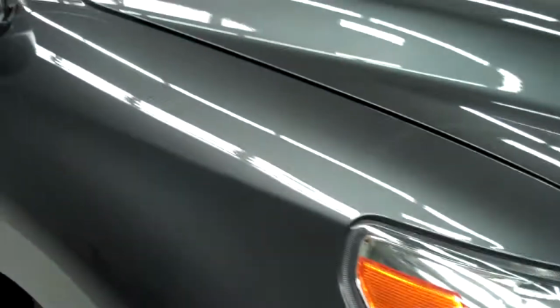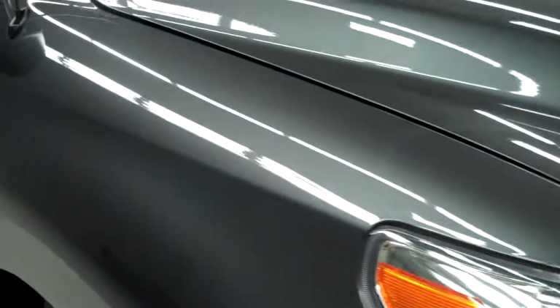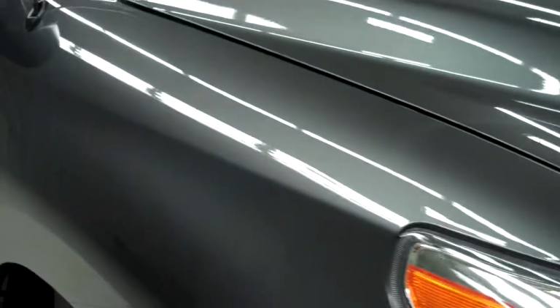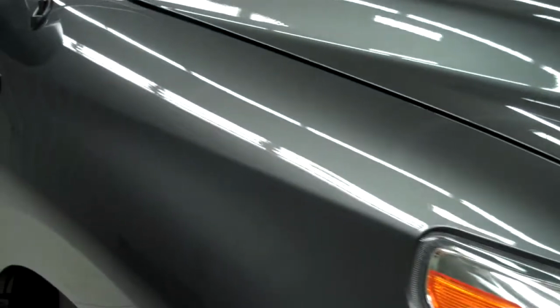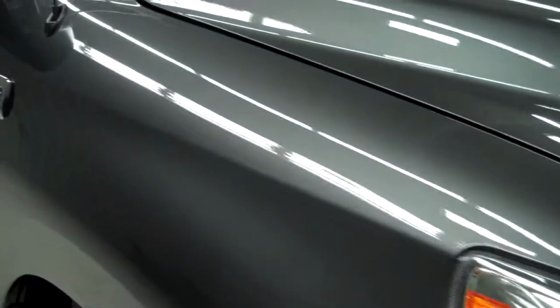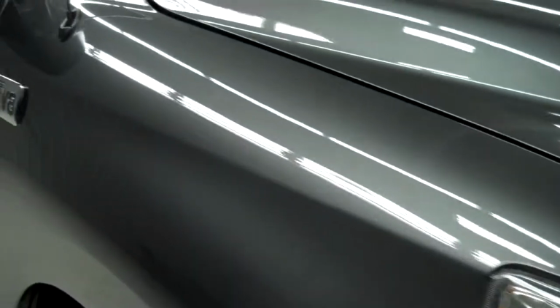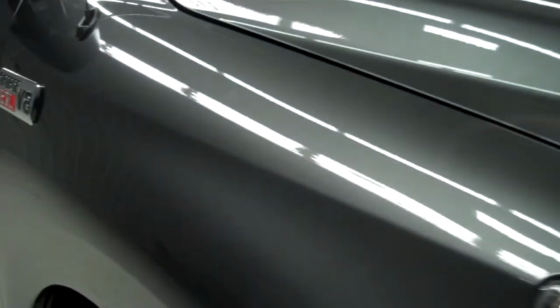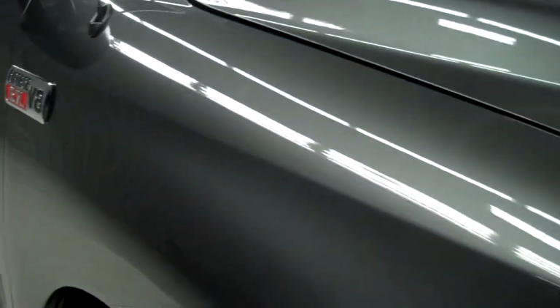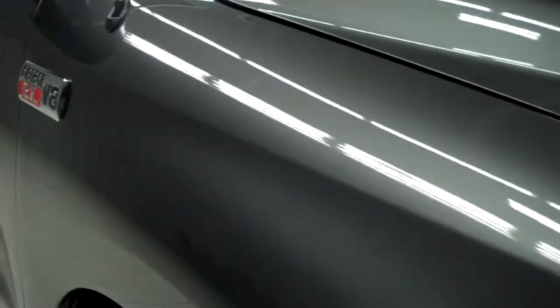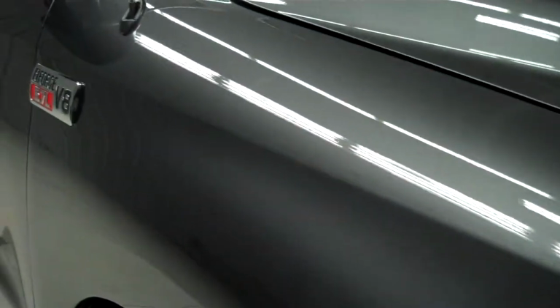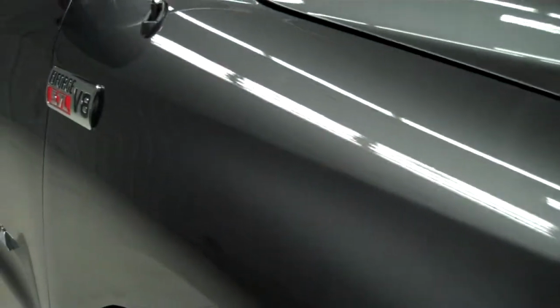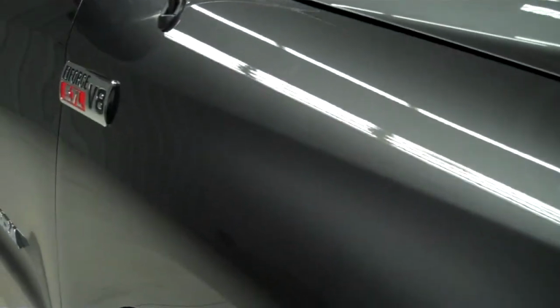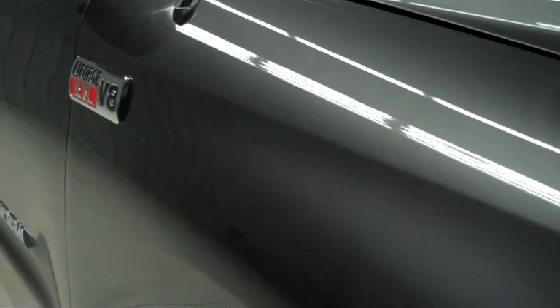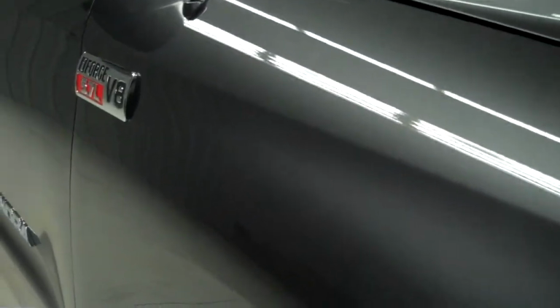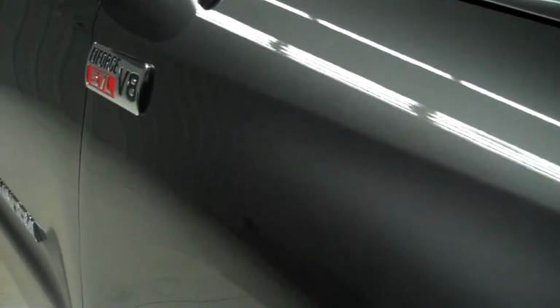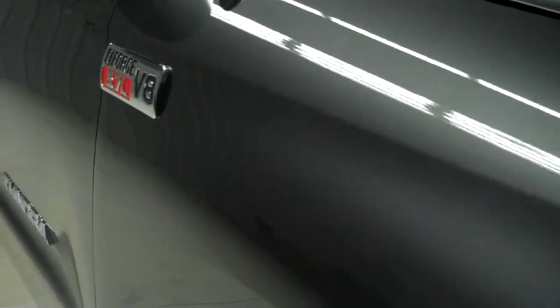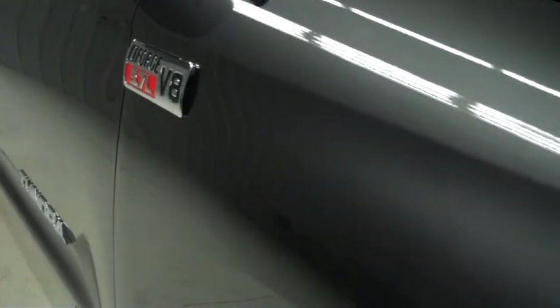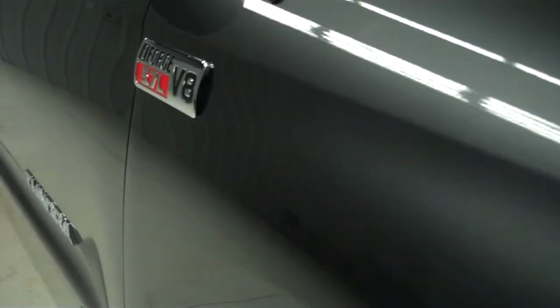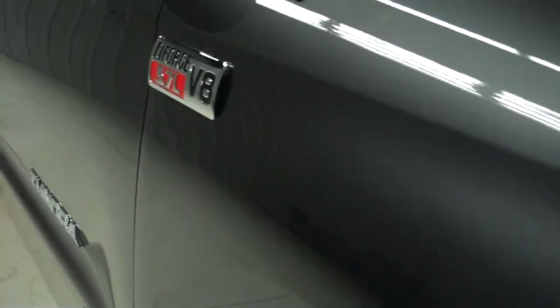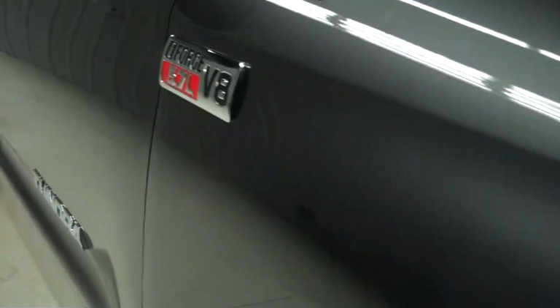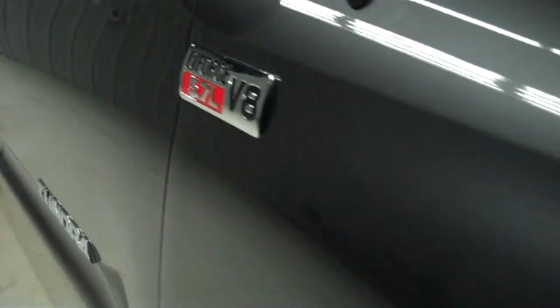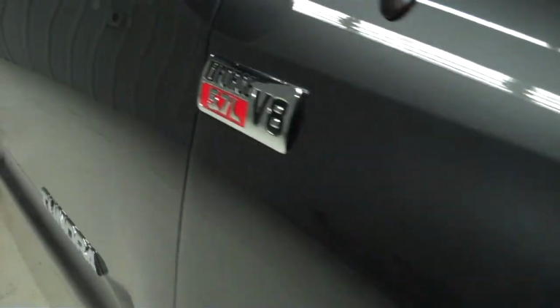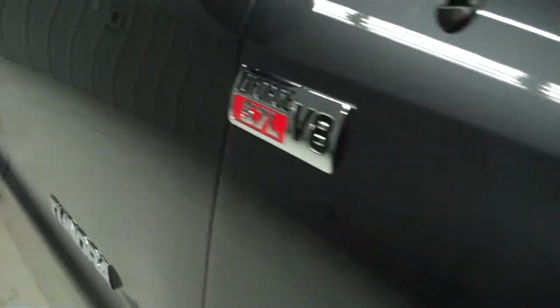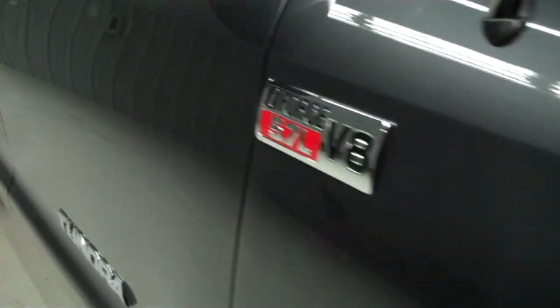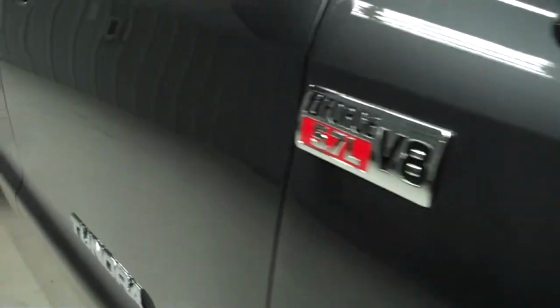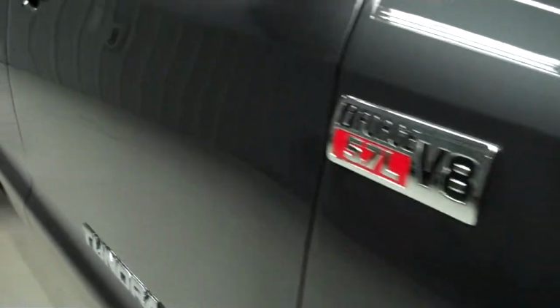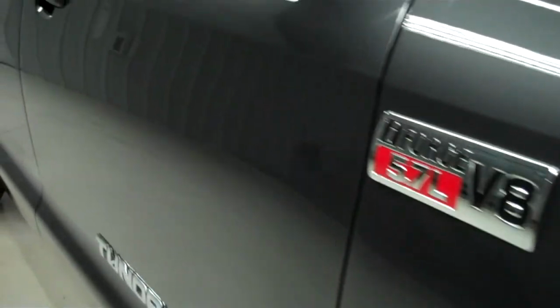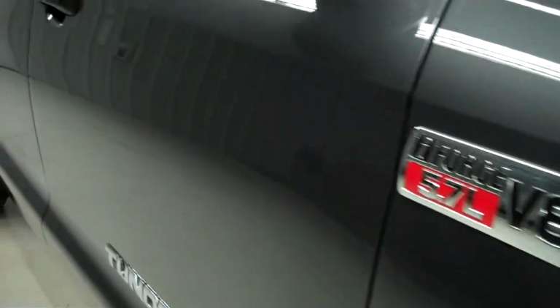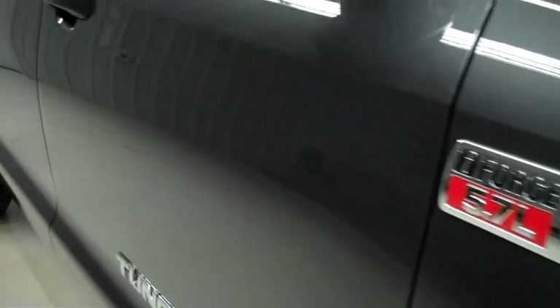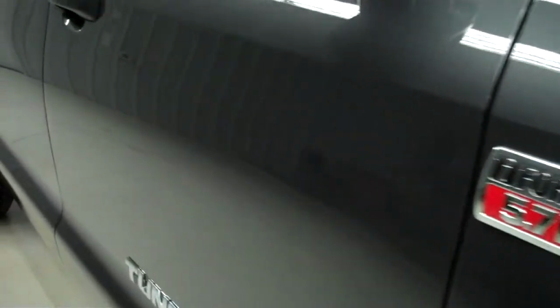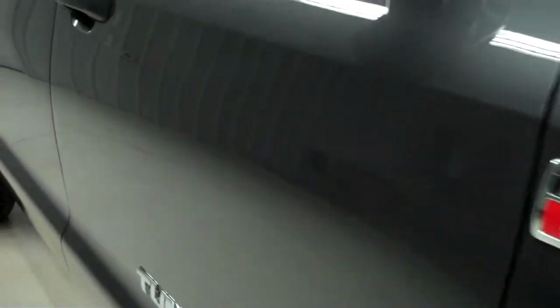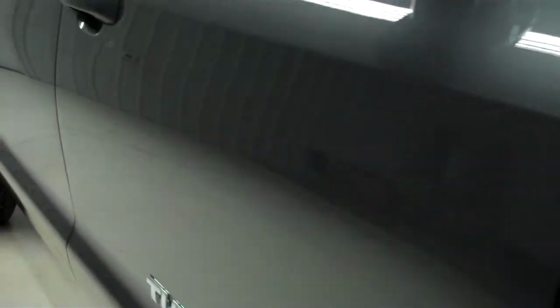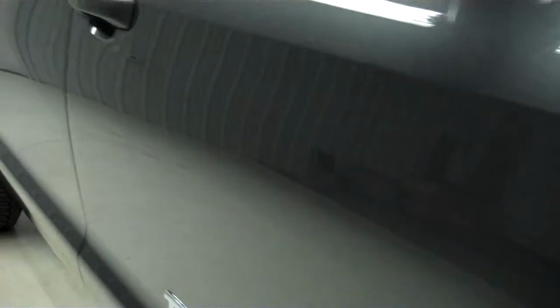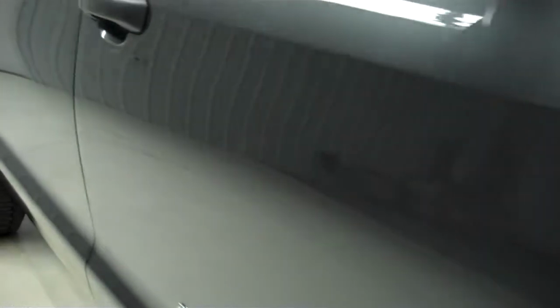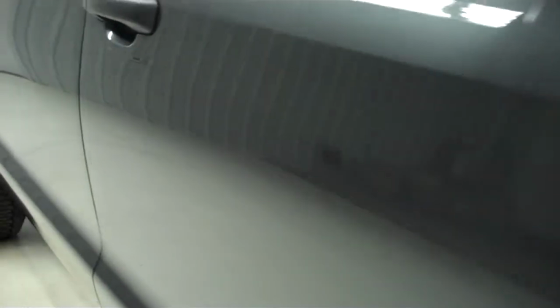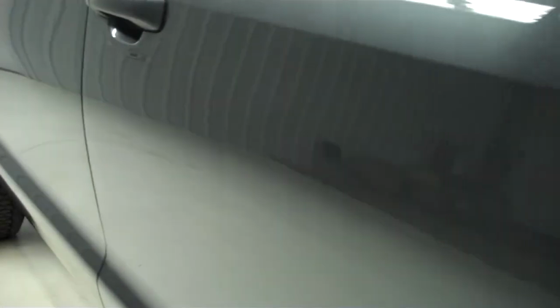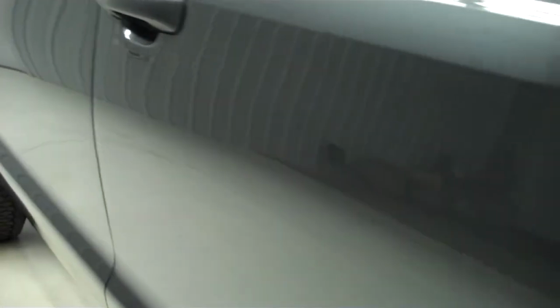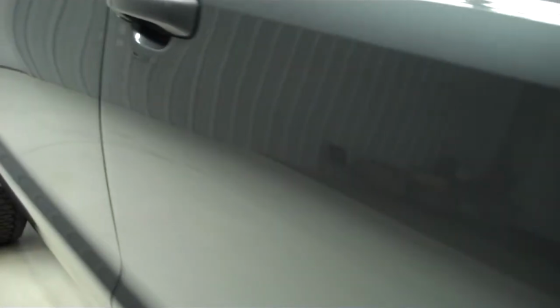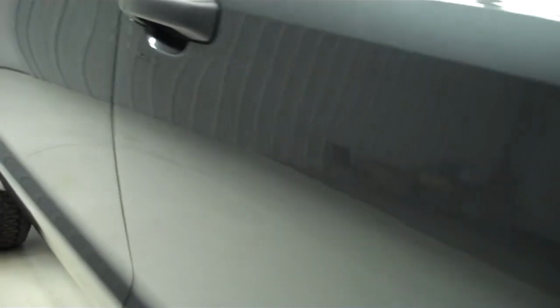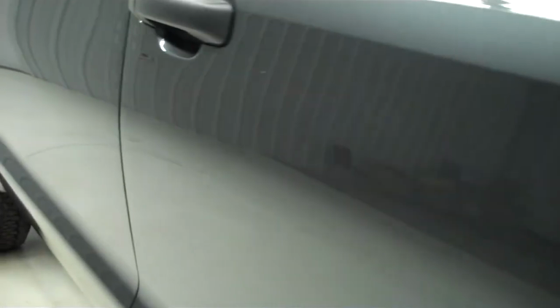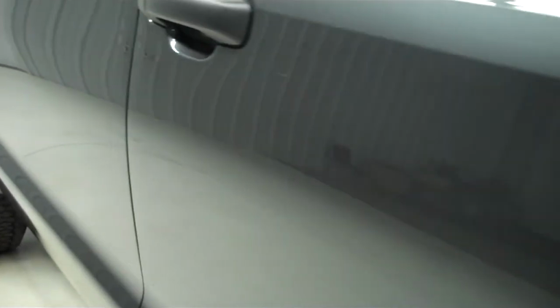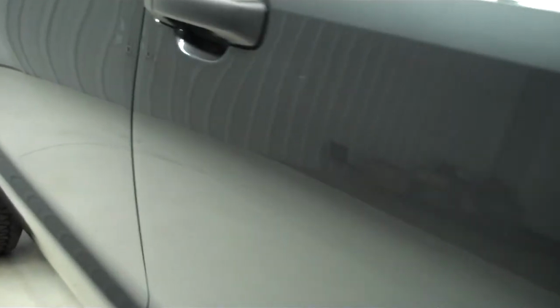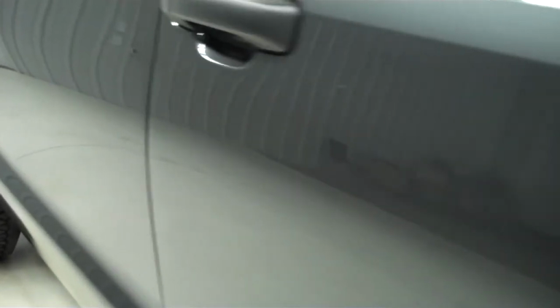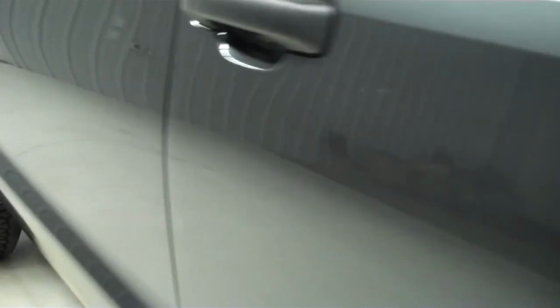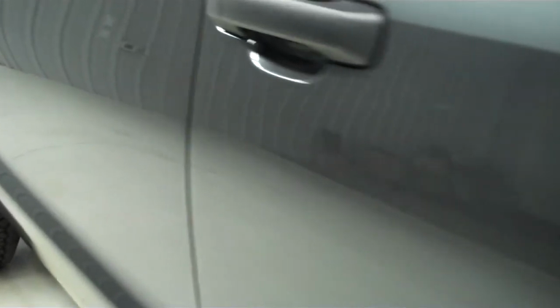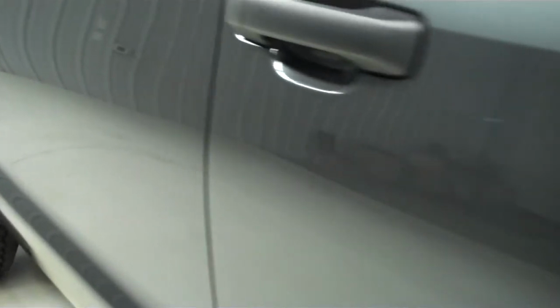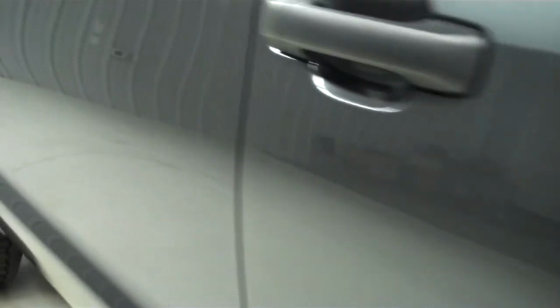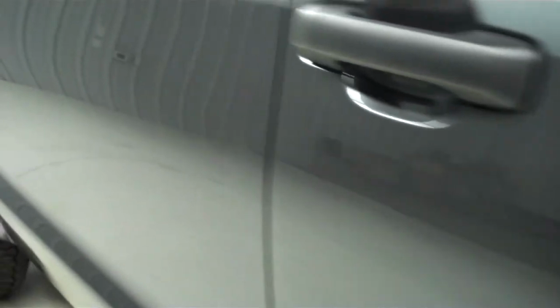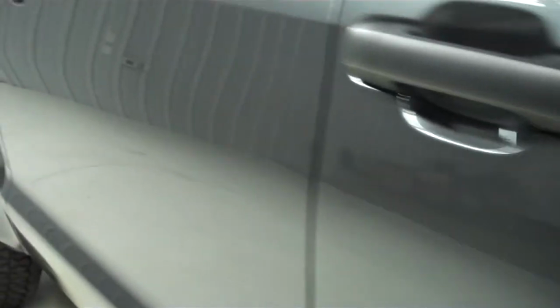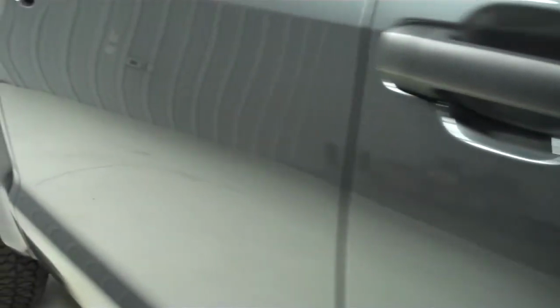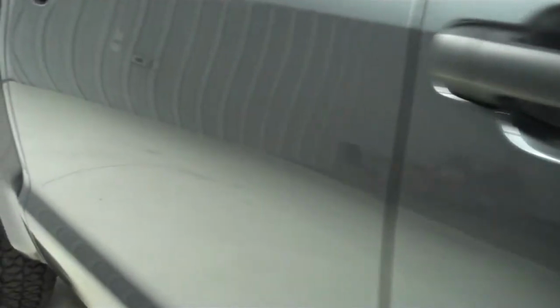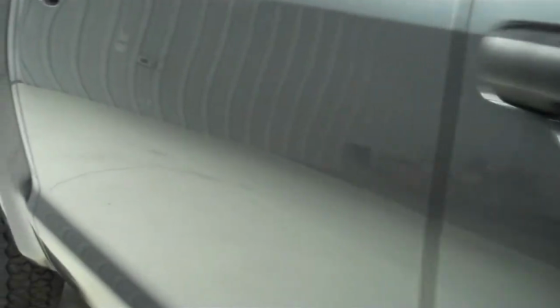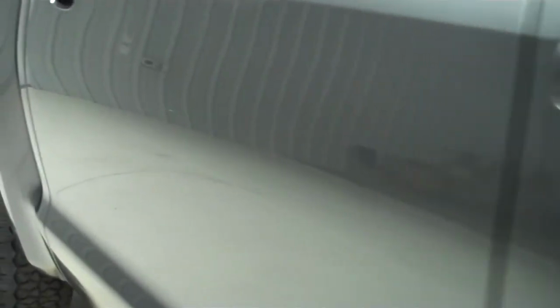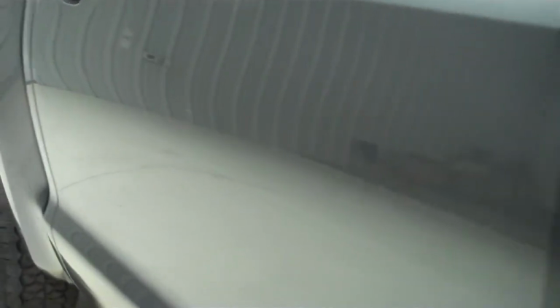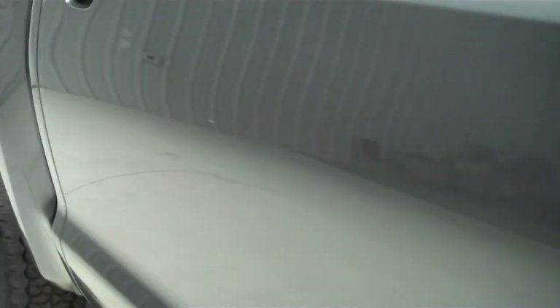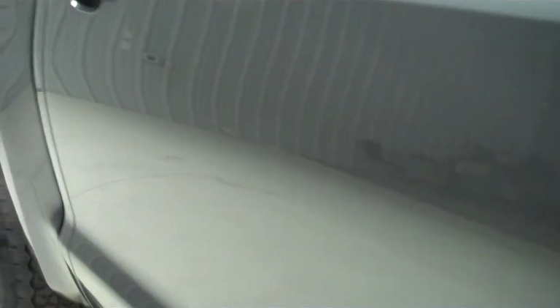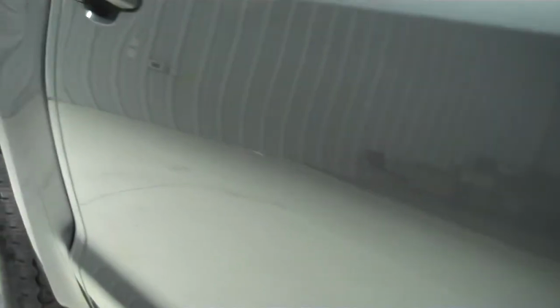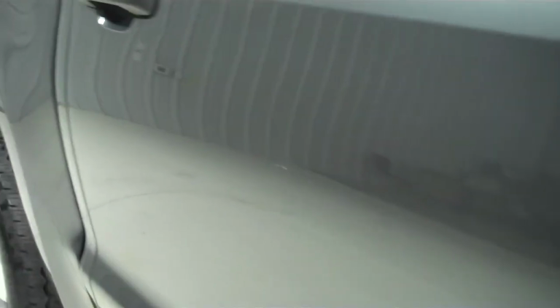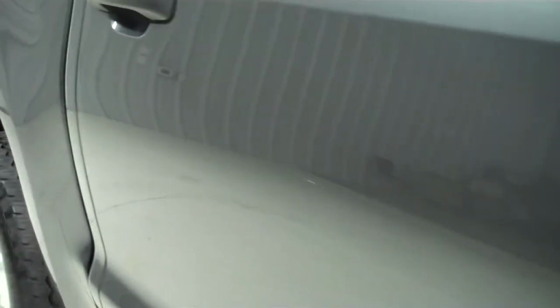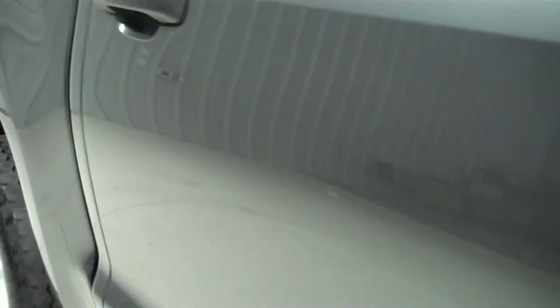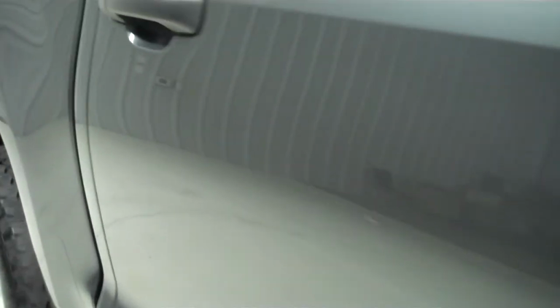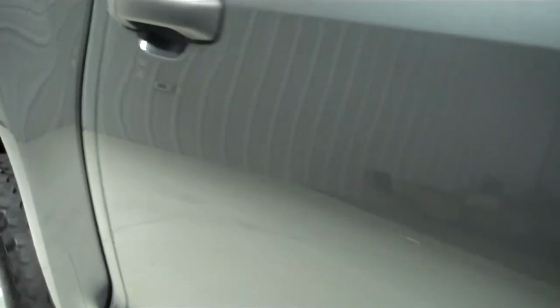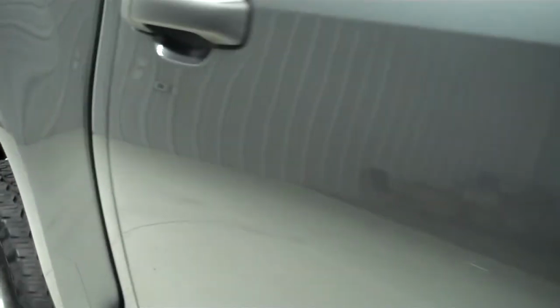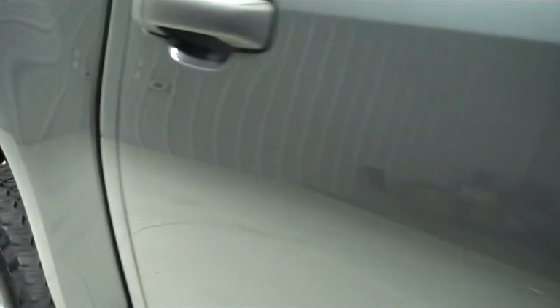Gray is the color. Down this side of the vehicle you can see just how clean the body is and how reflective the paint is.